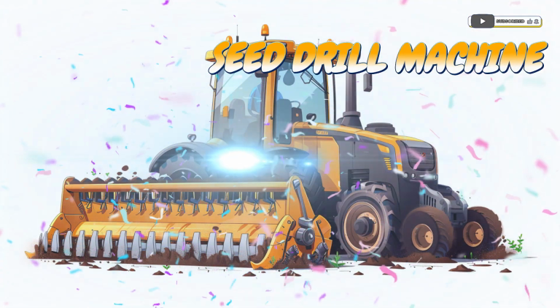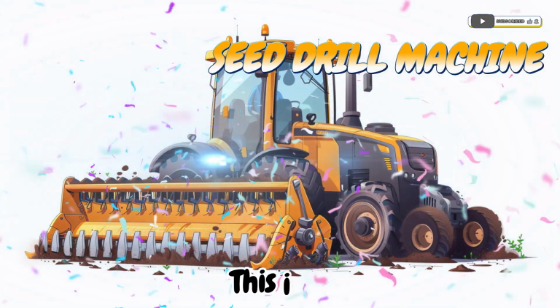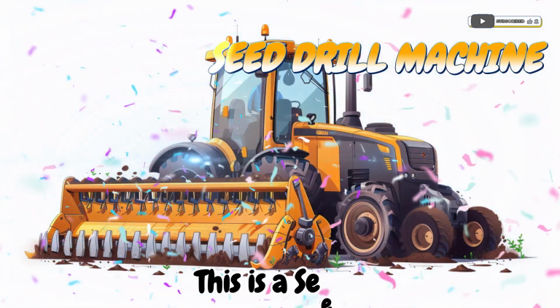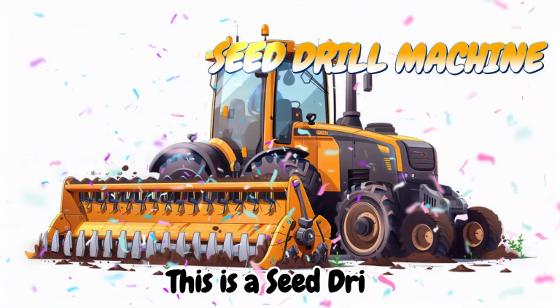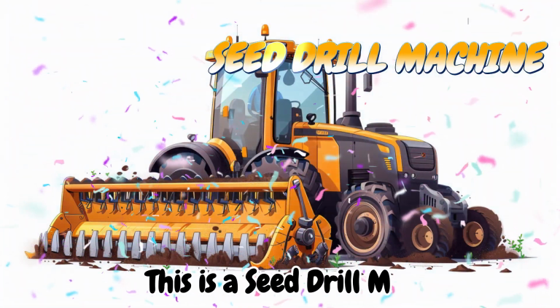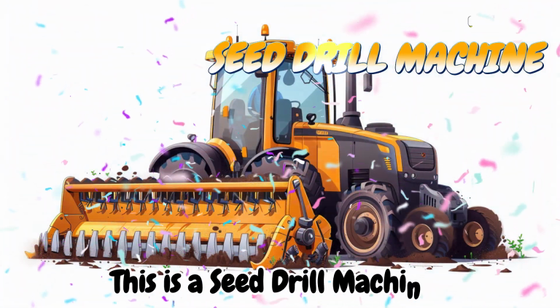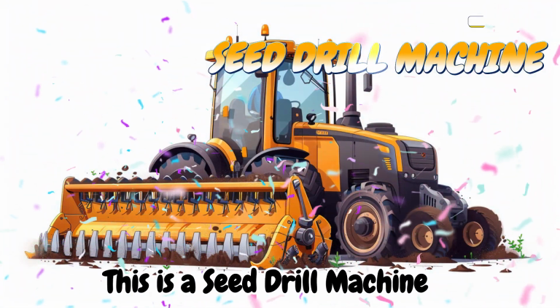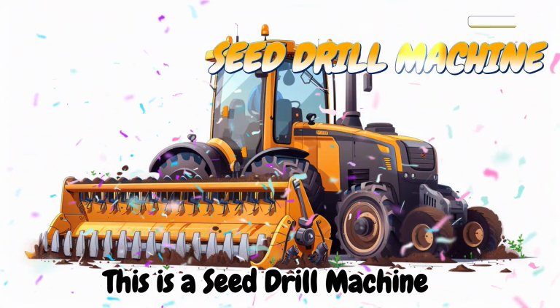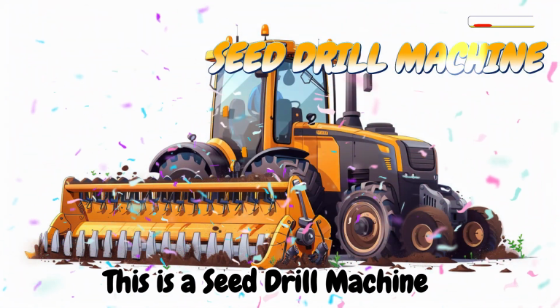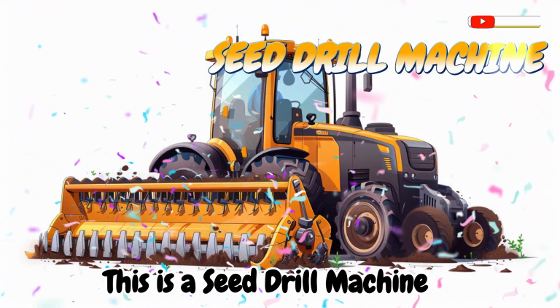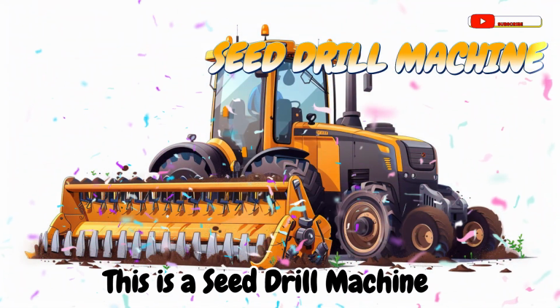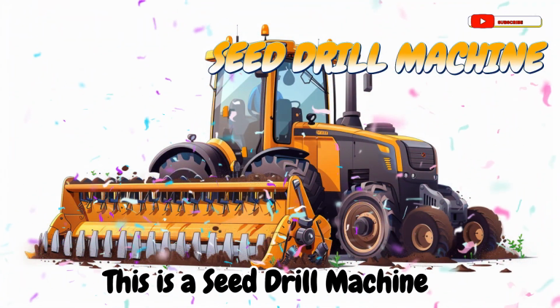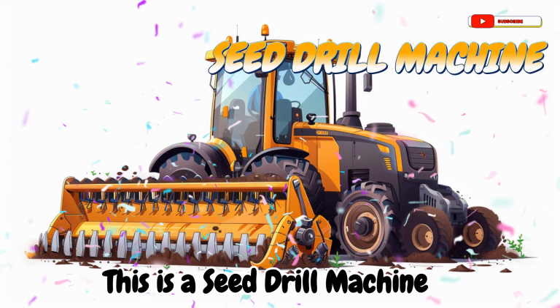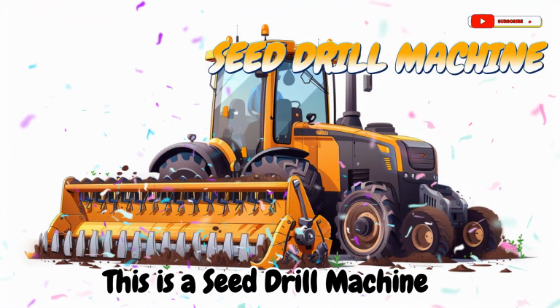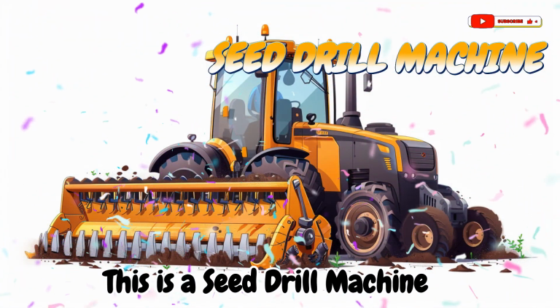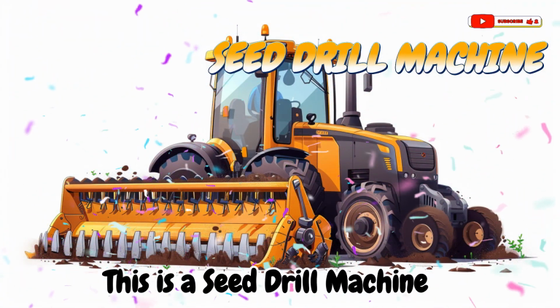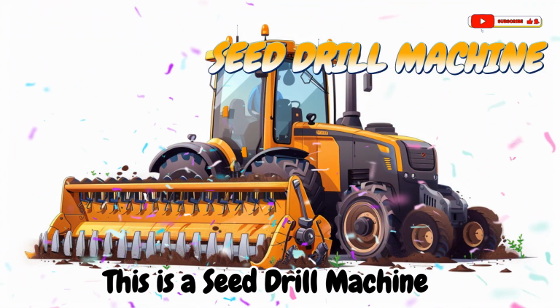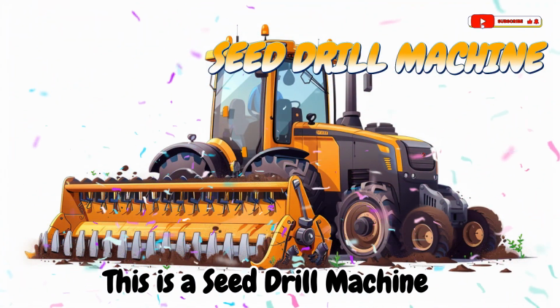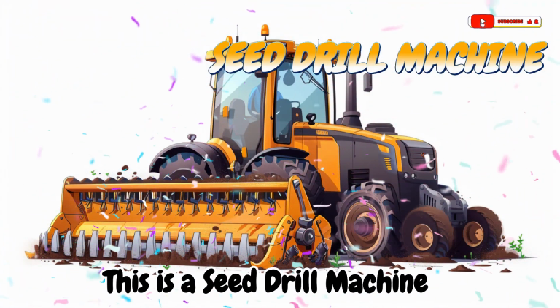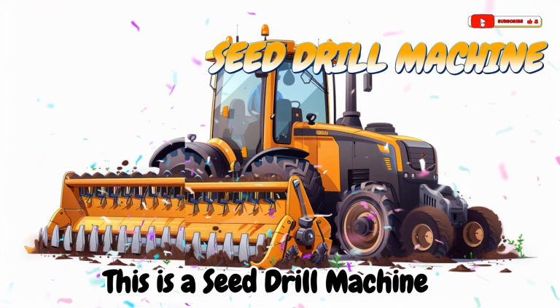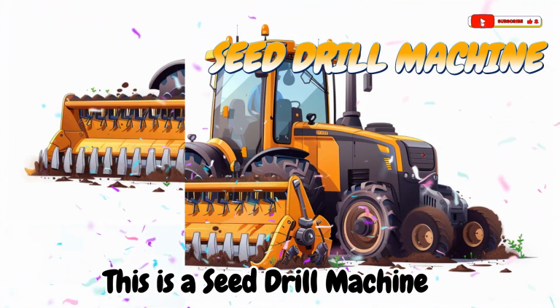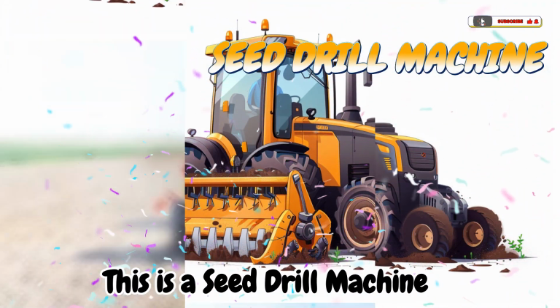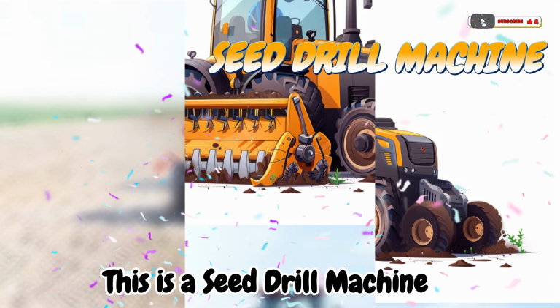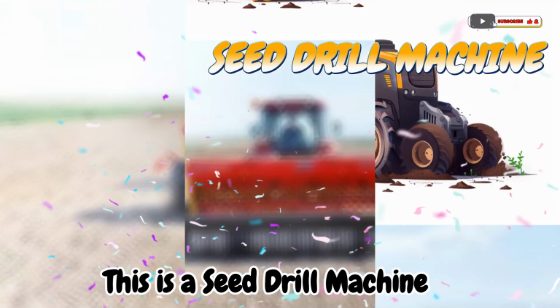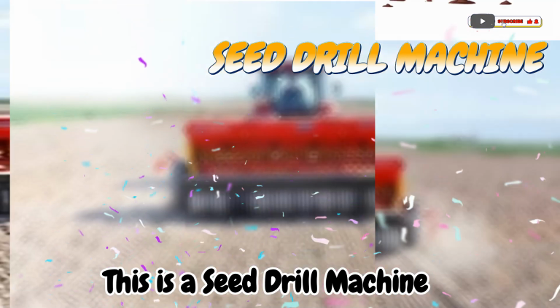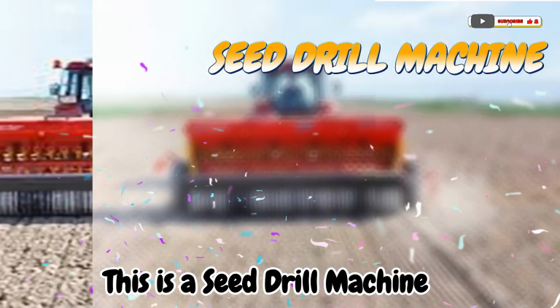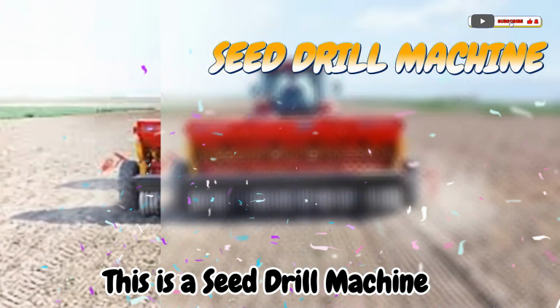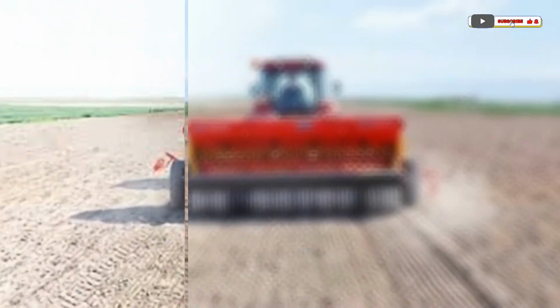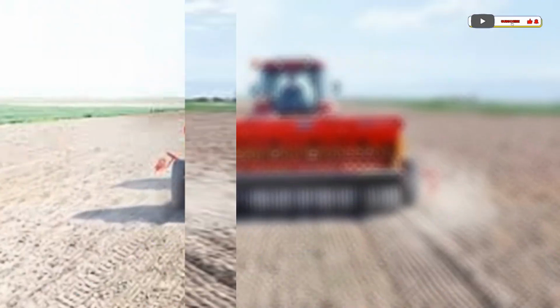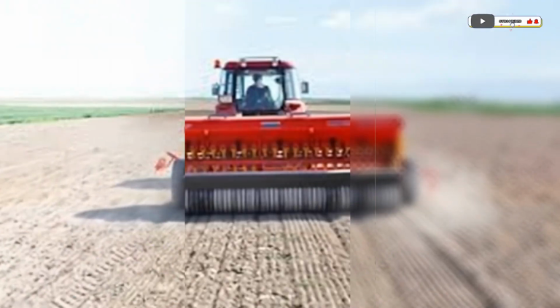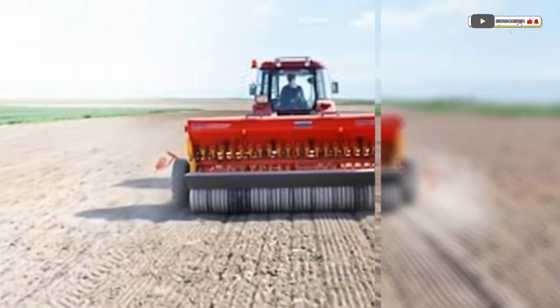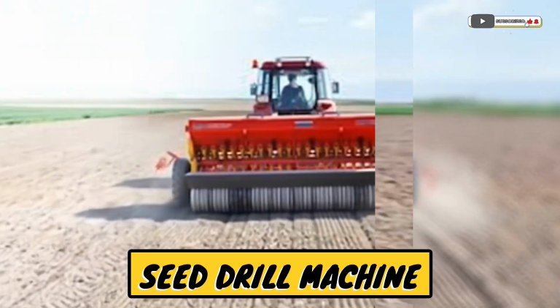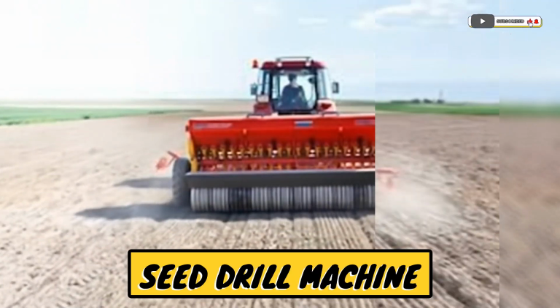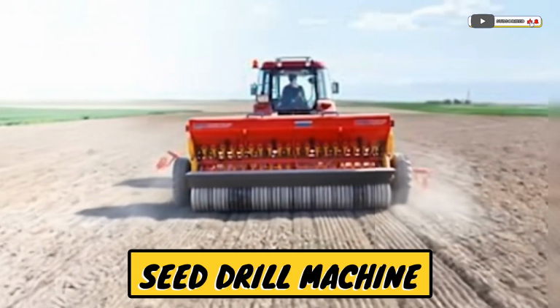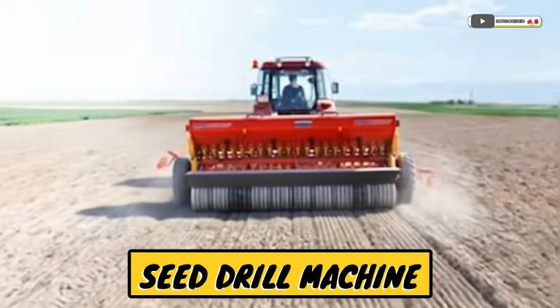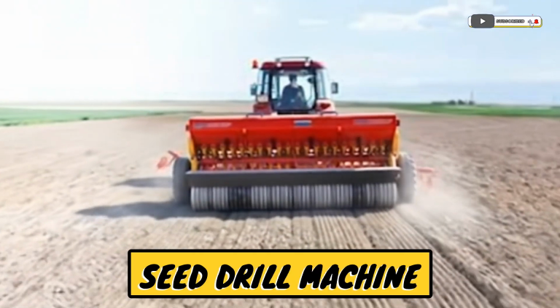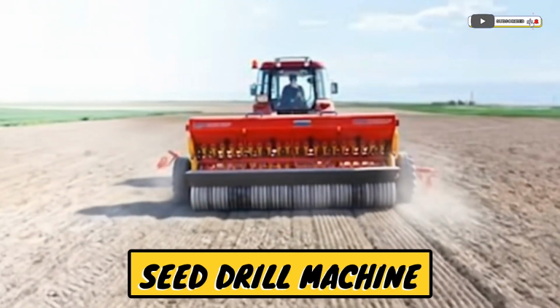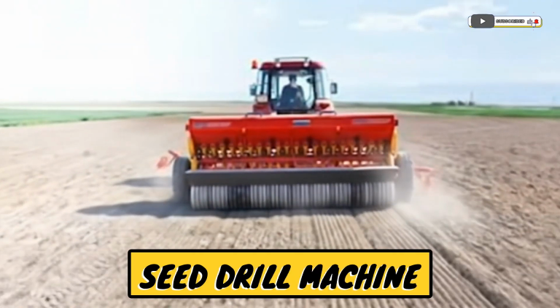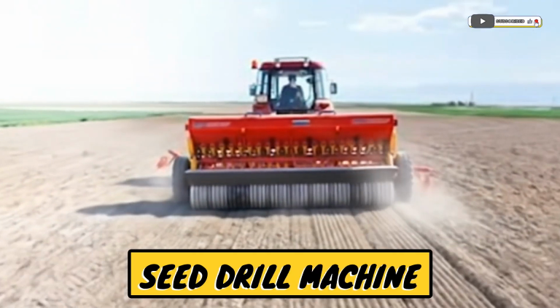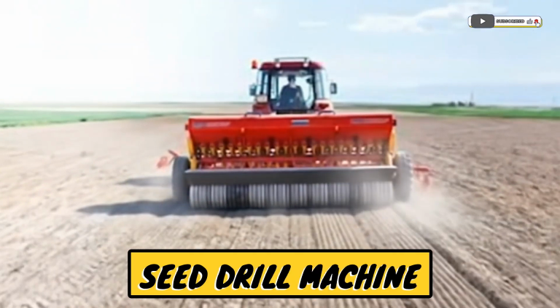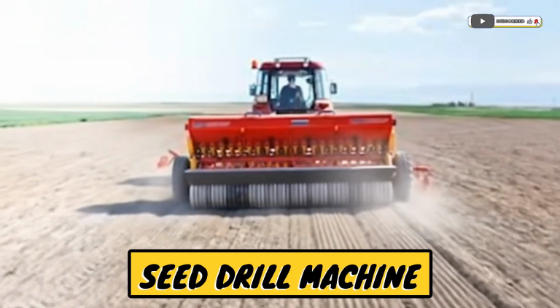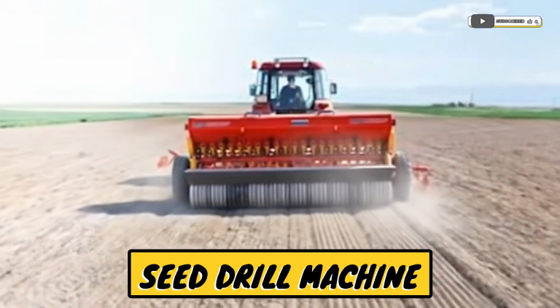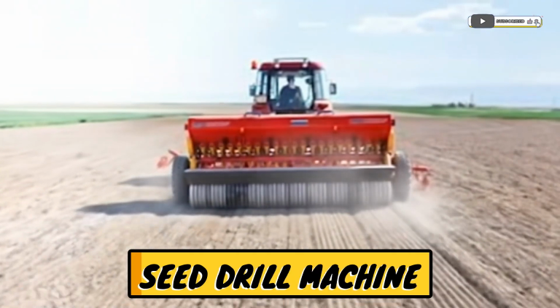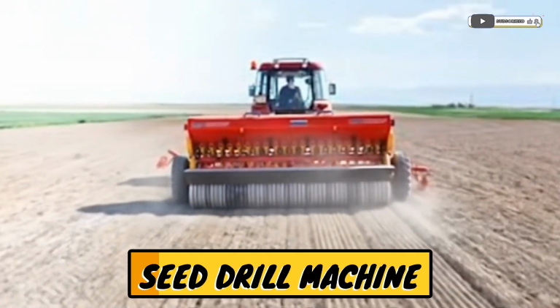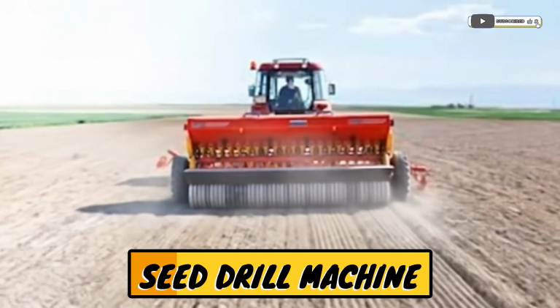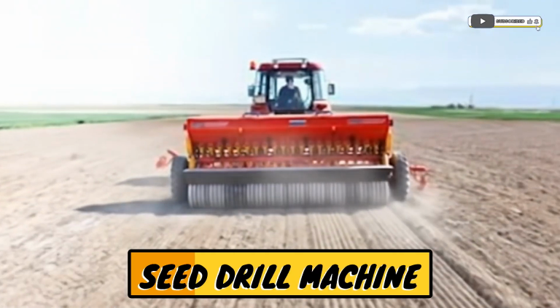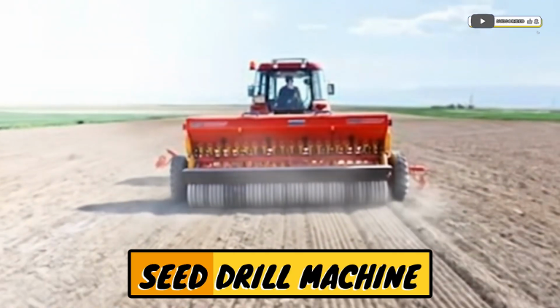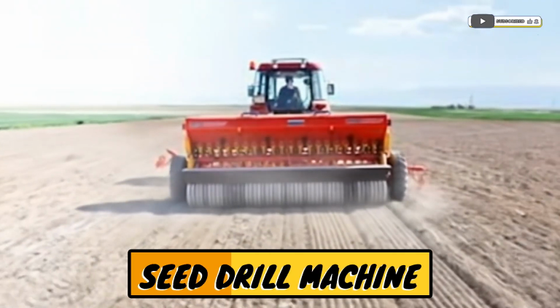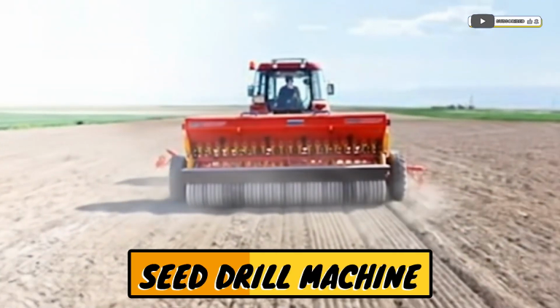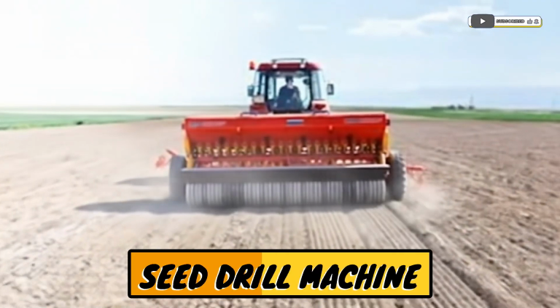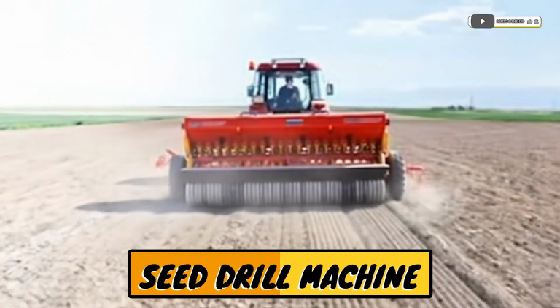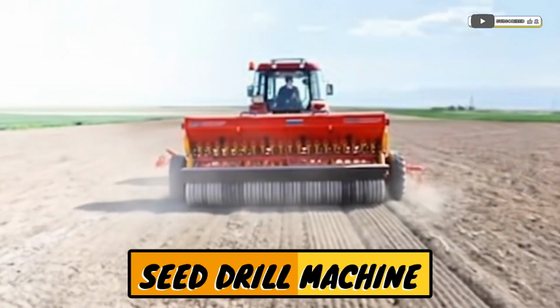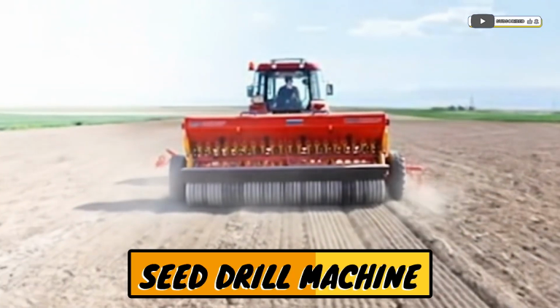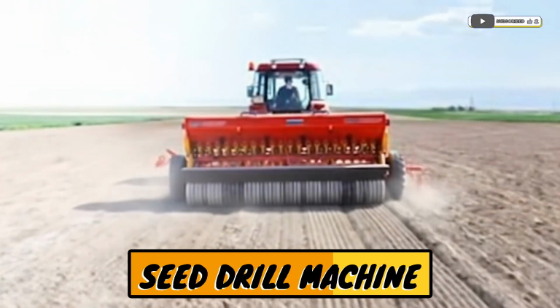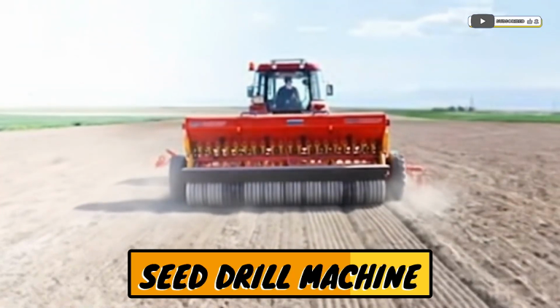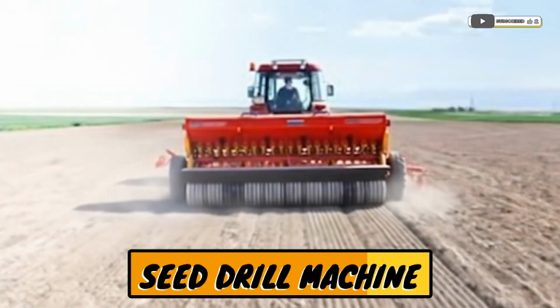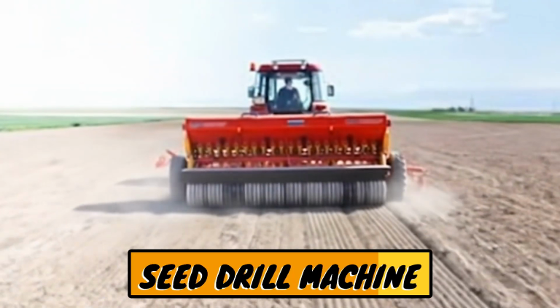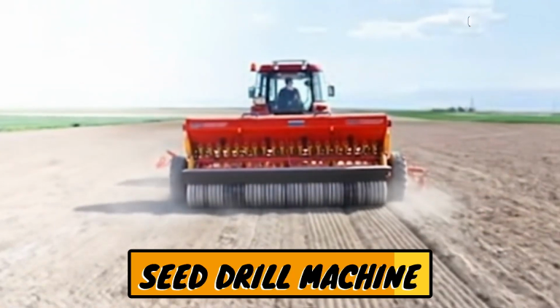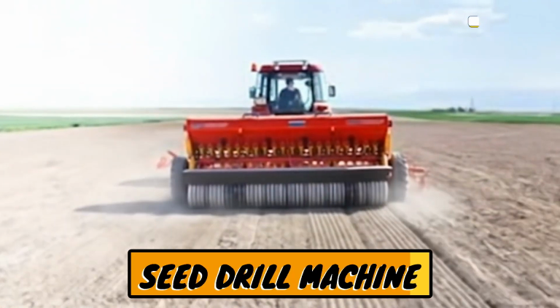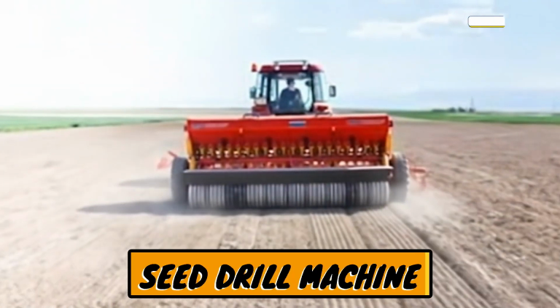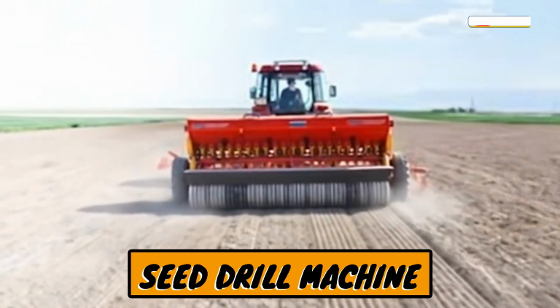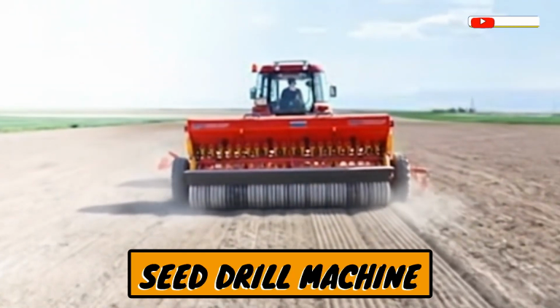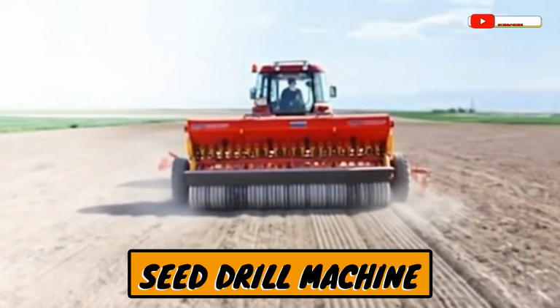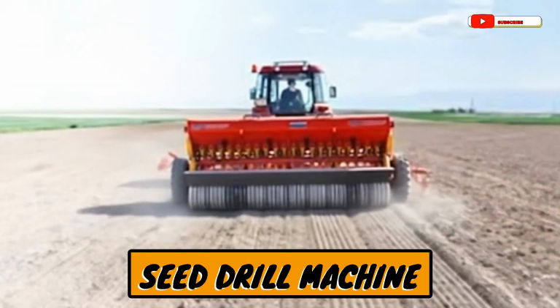This is a seed drill machine! A machine that plants seeds evenly in the soil.